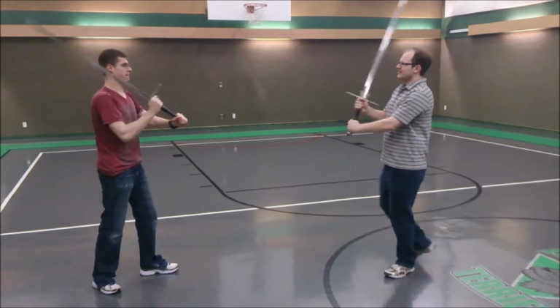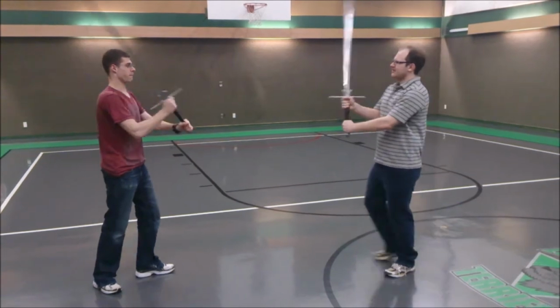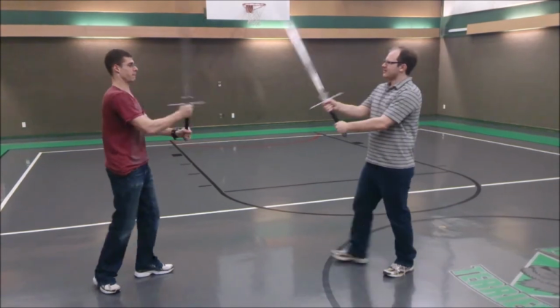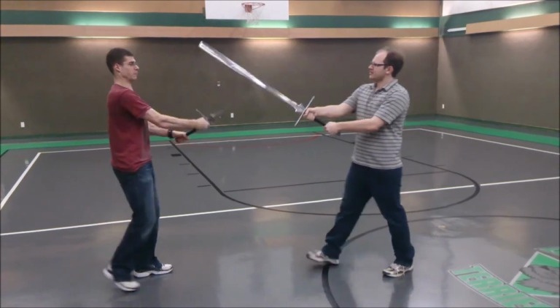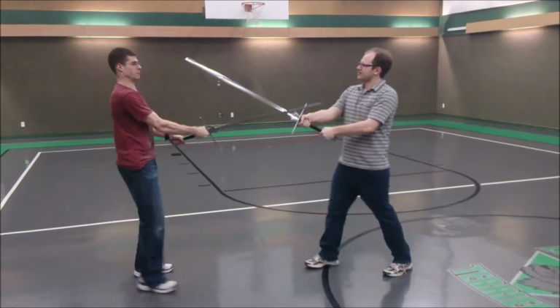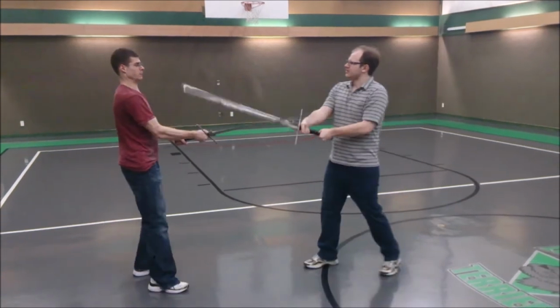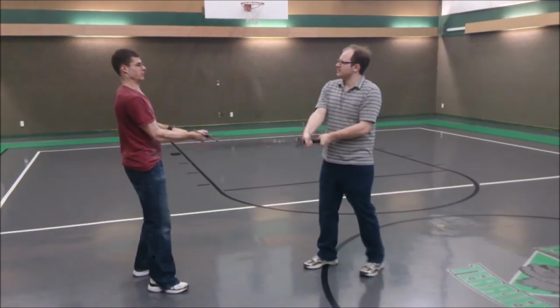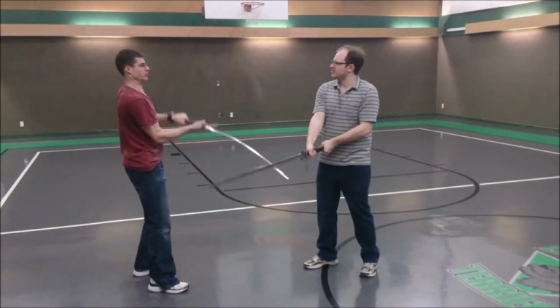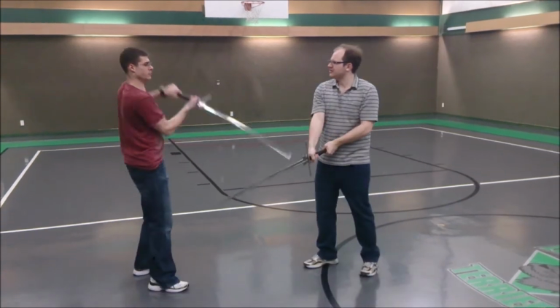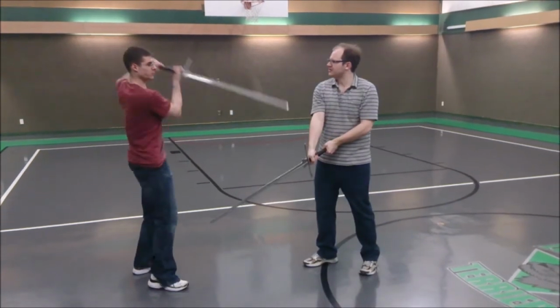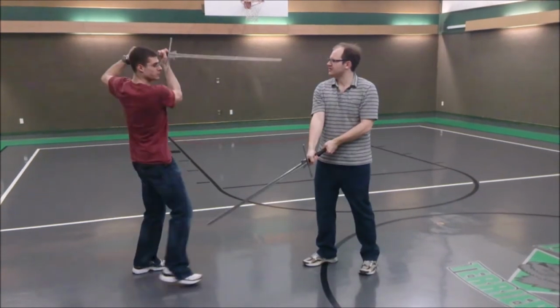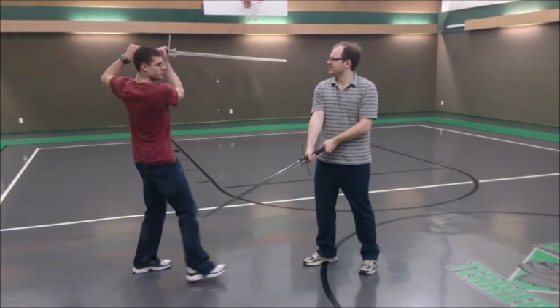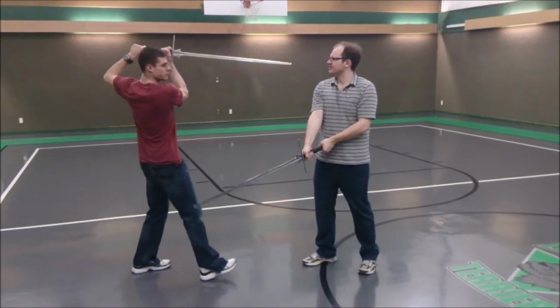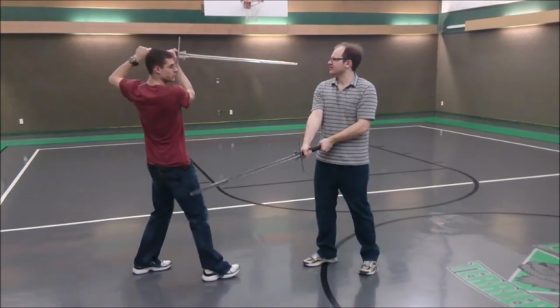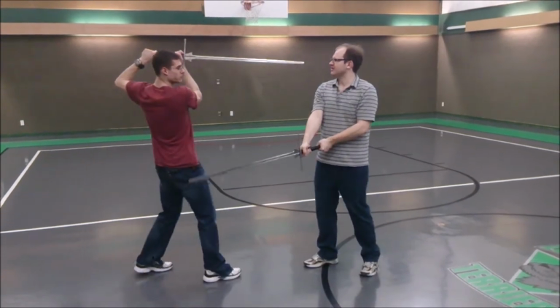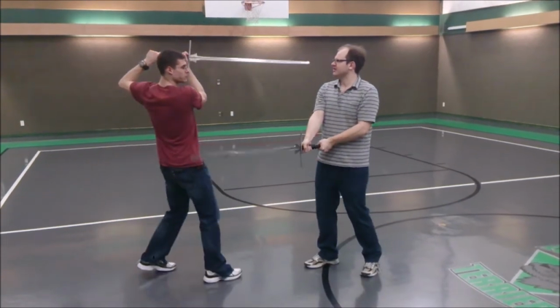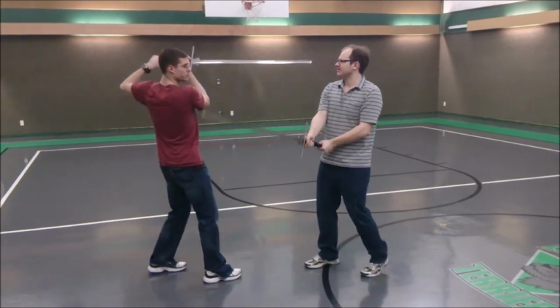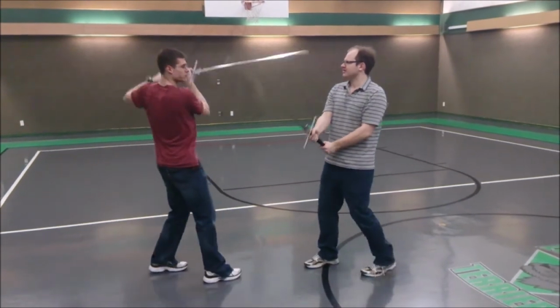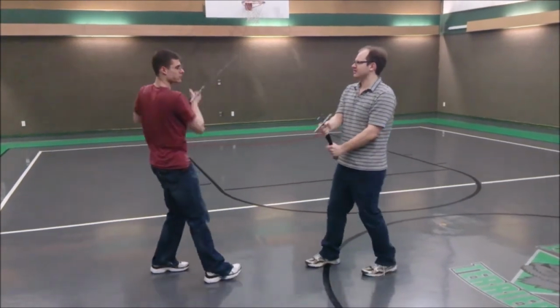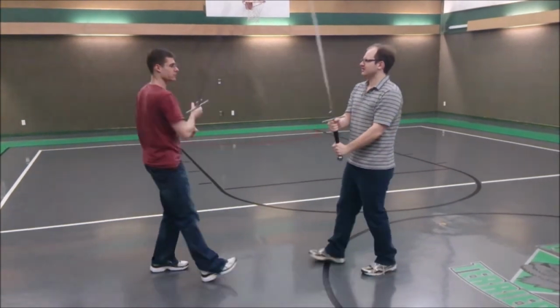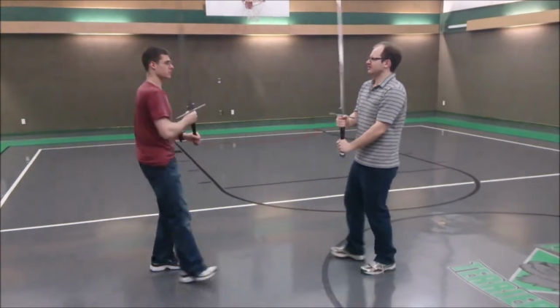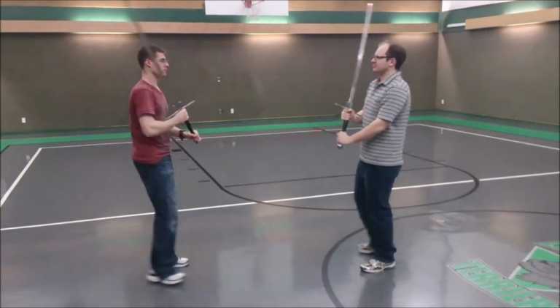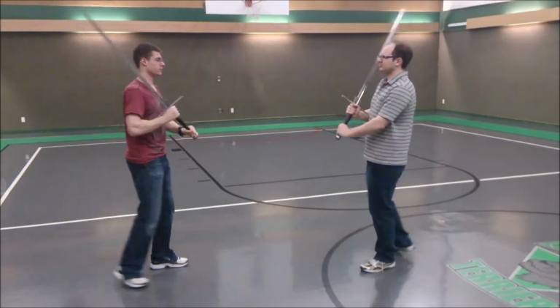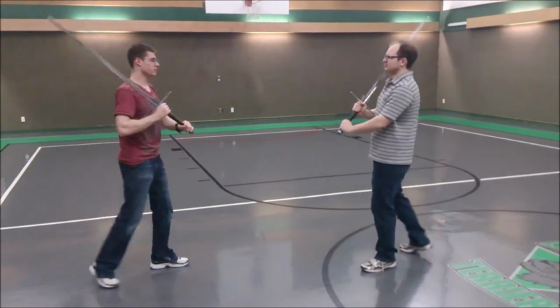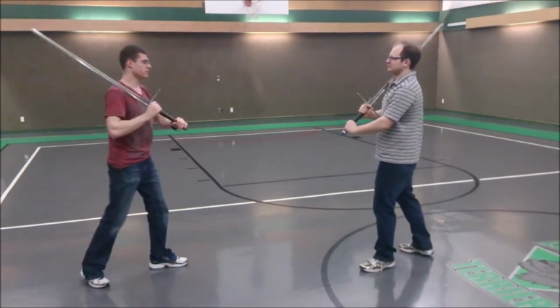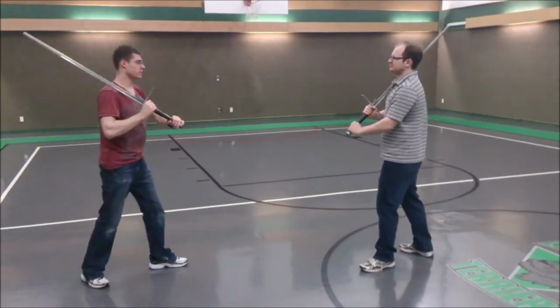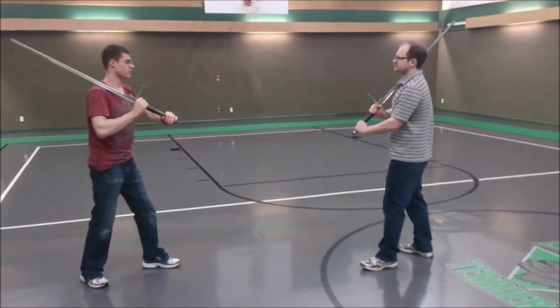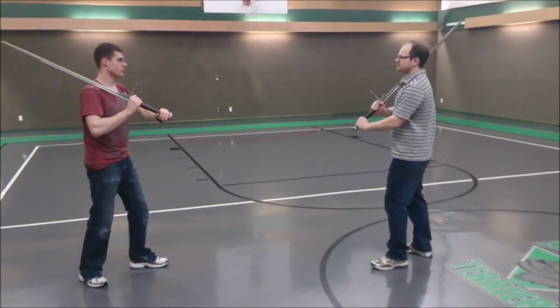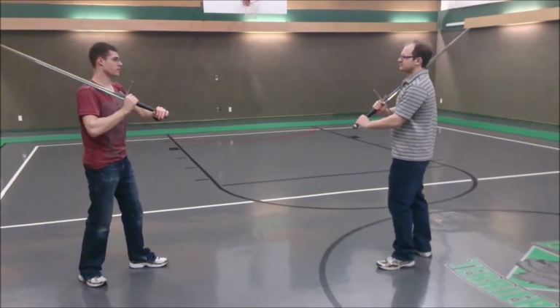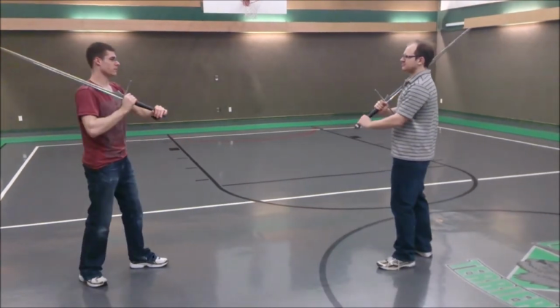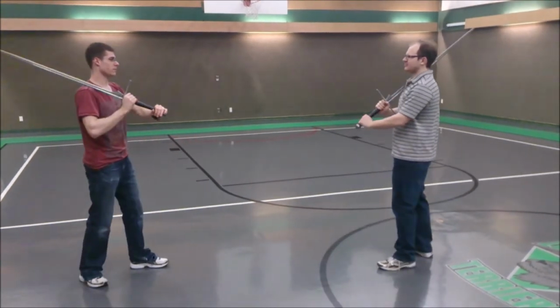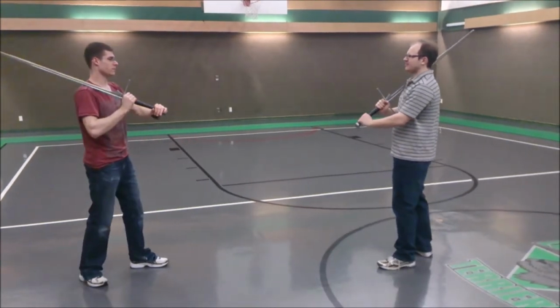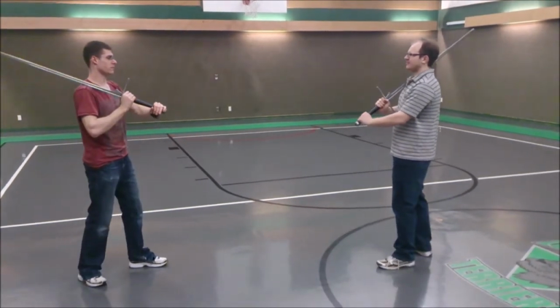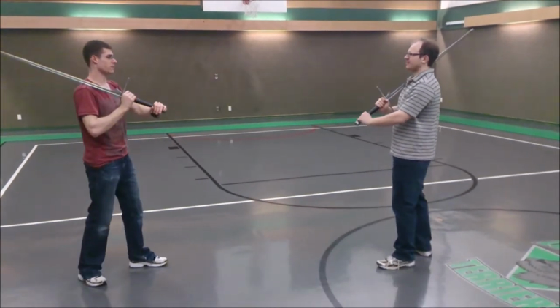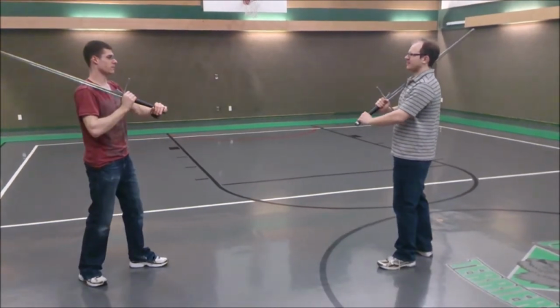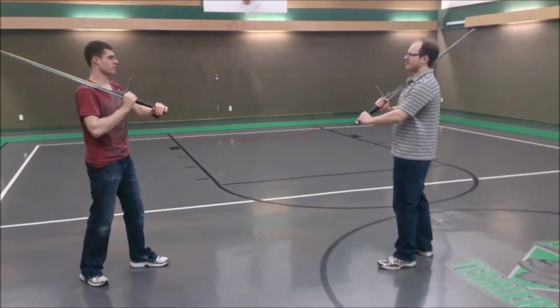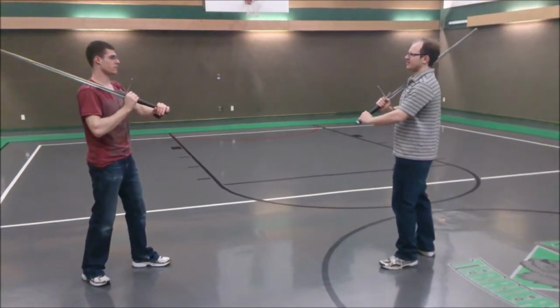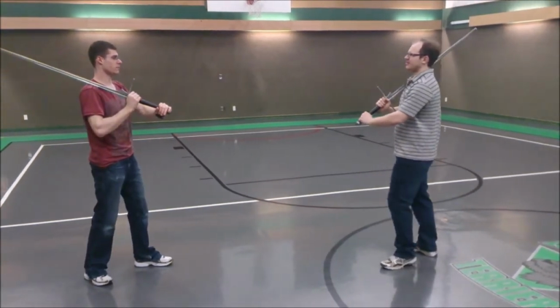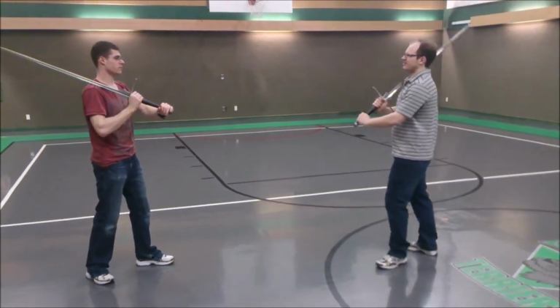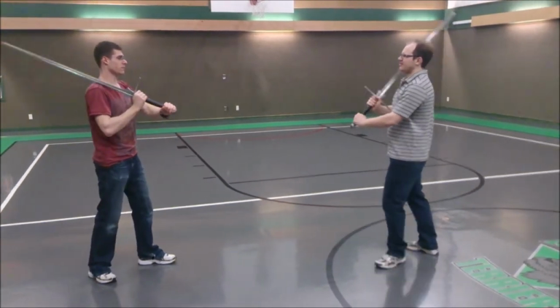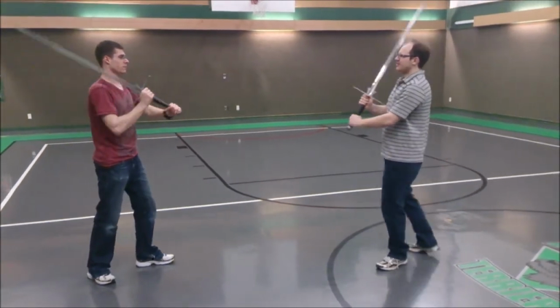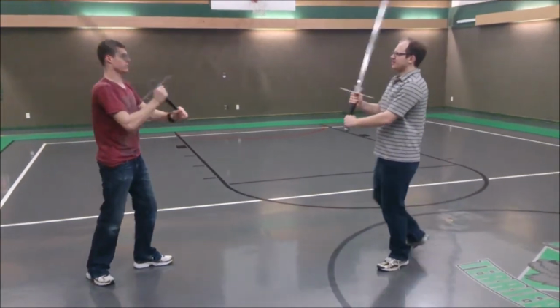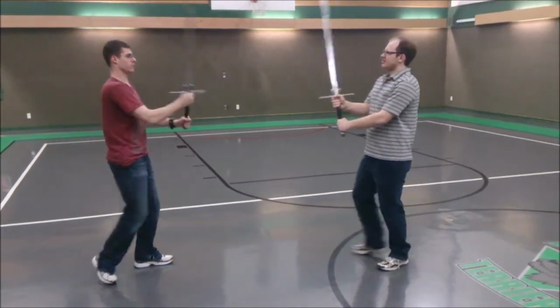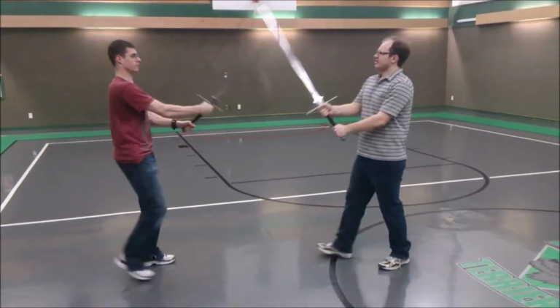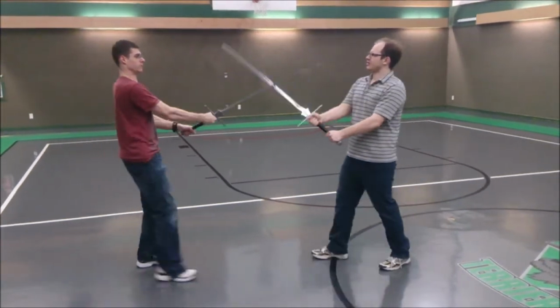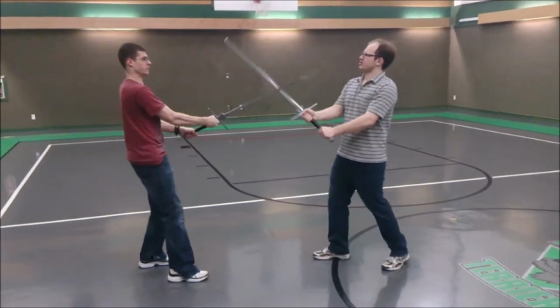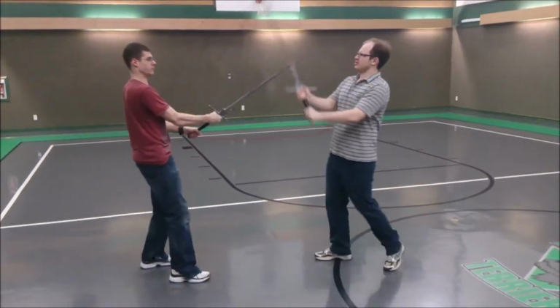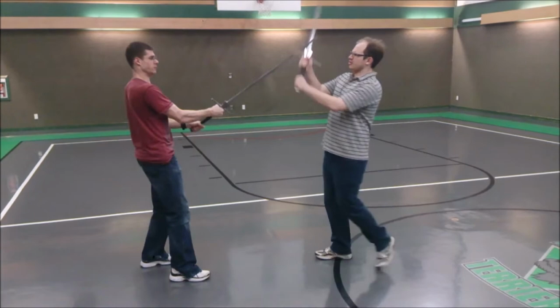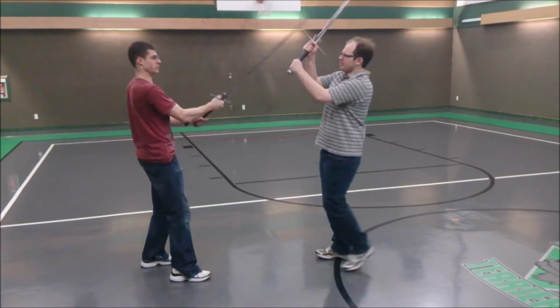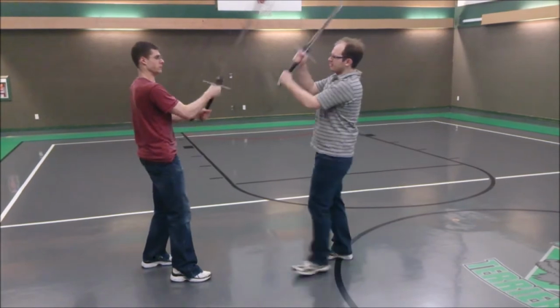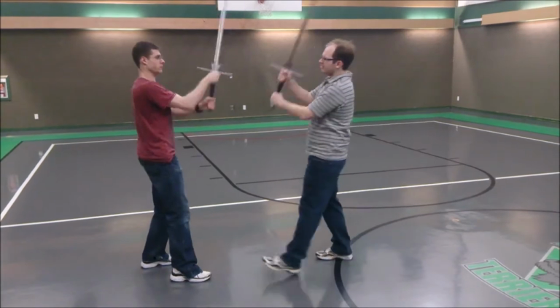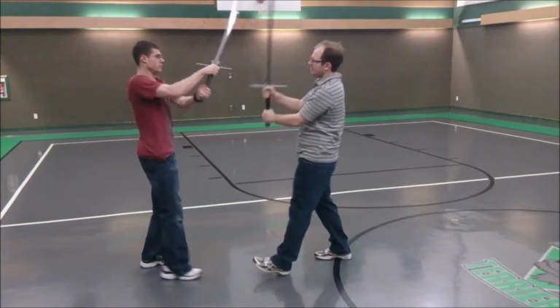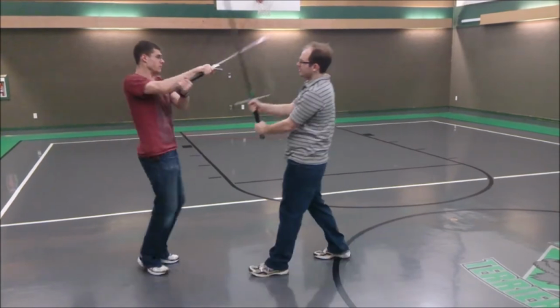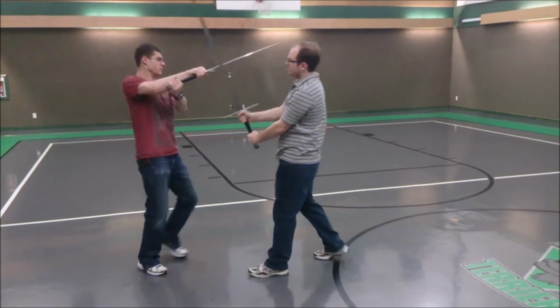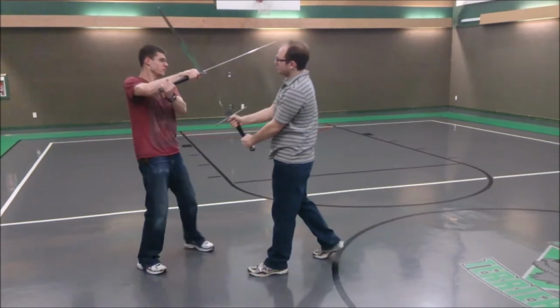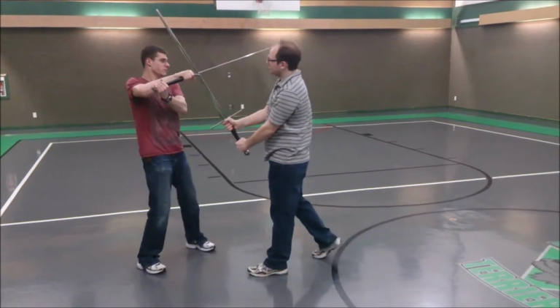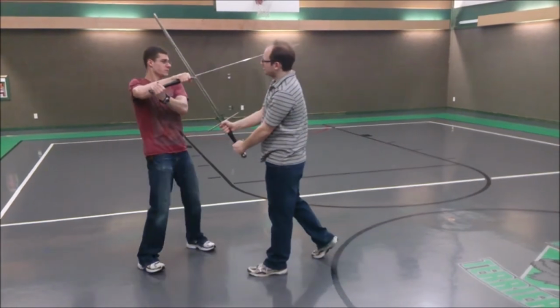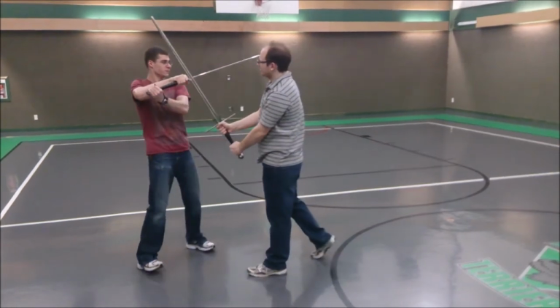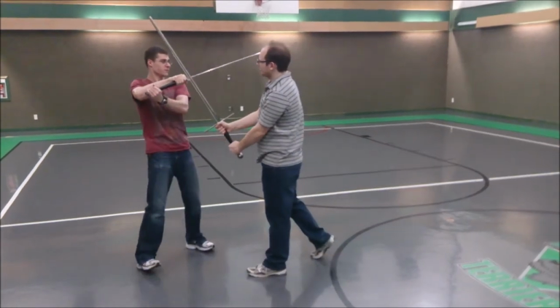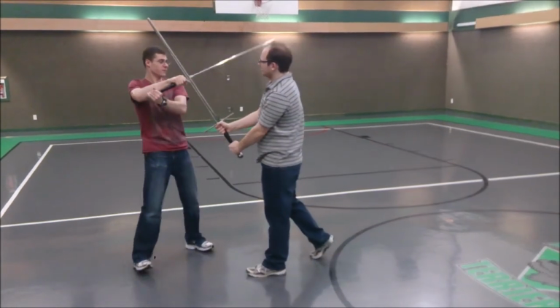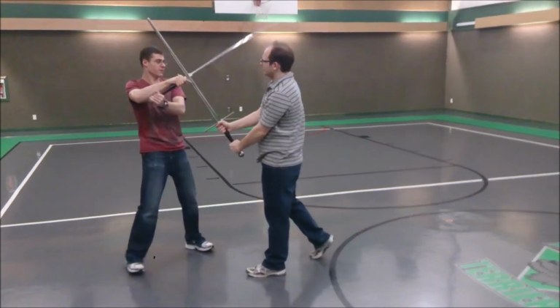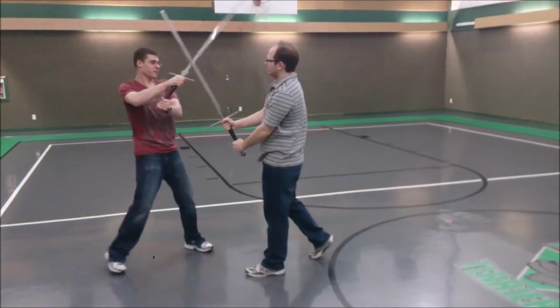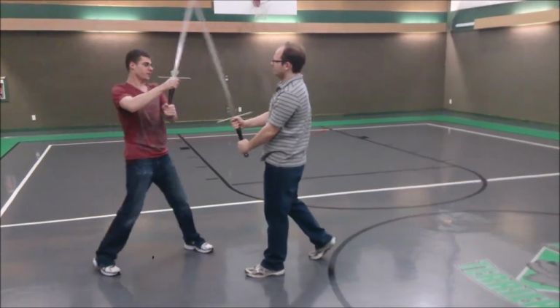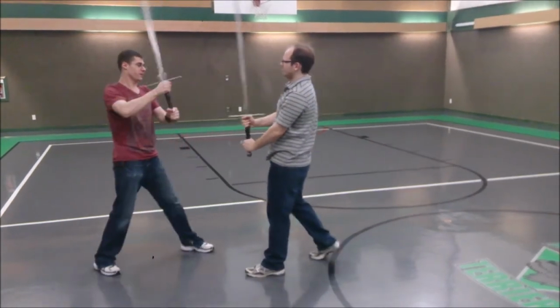This gives us two problems. First, we need to recognize our opponent's action, and second, we need to react to them indes.